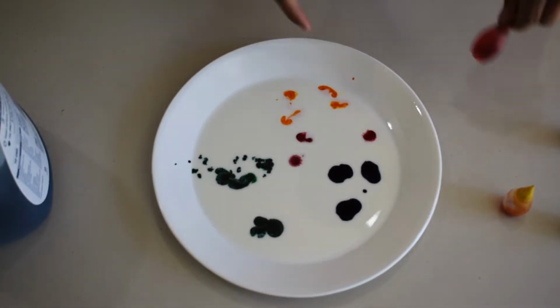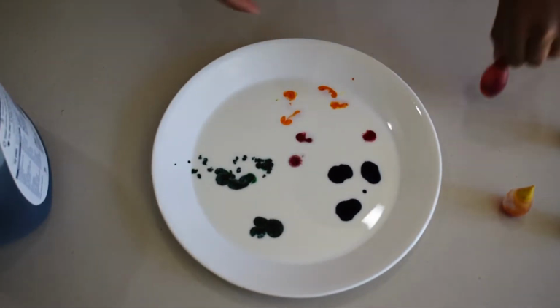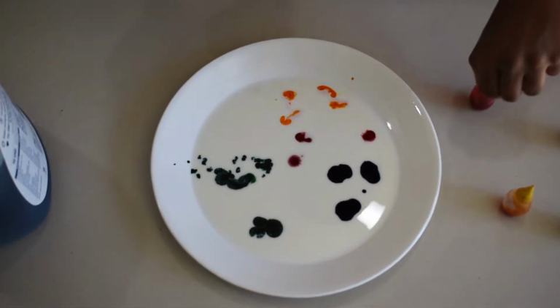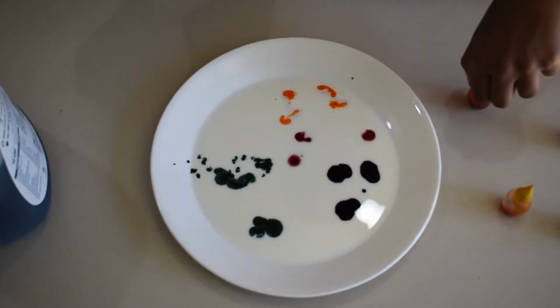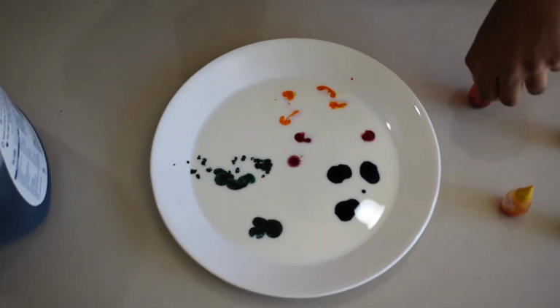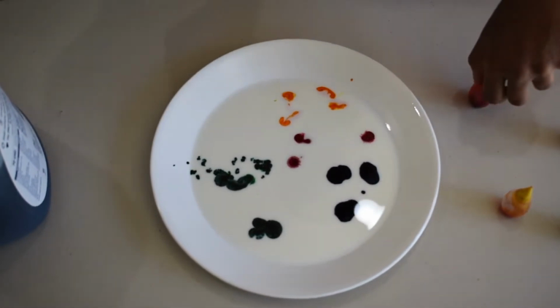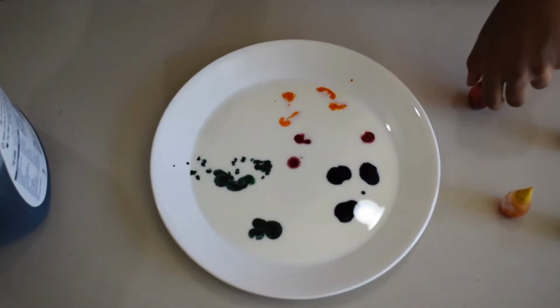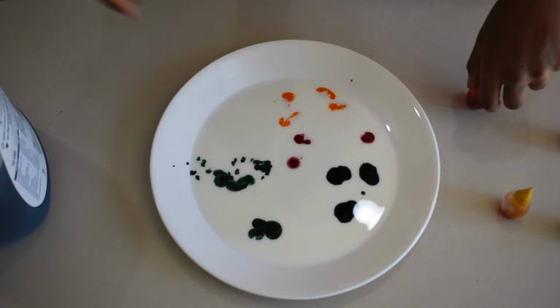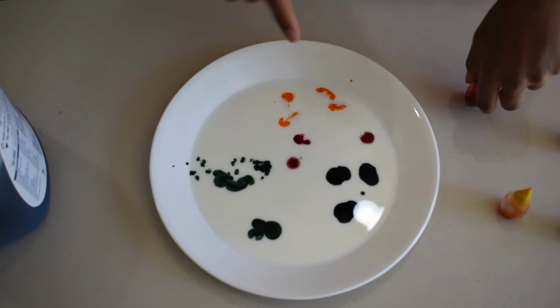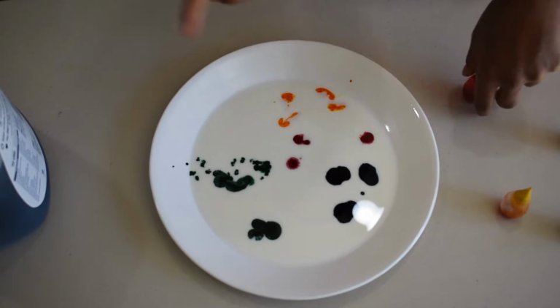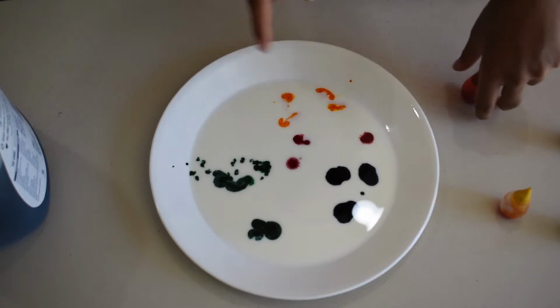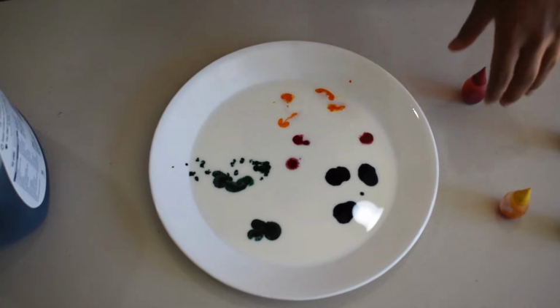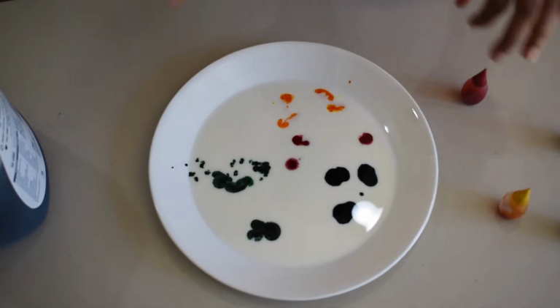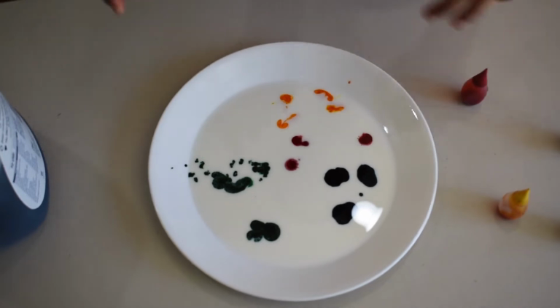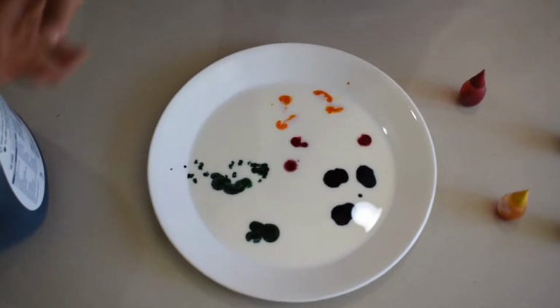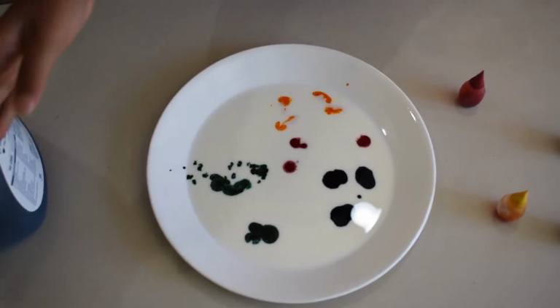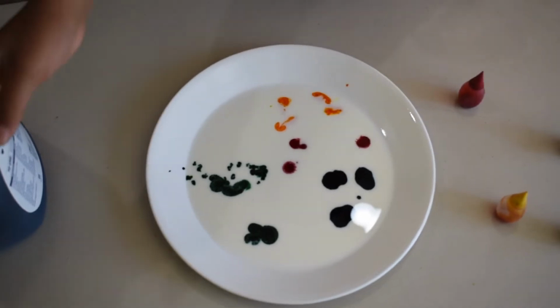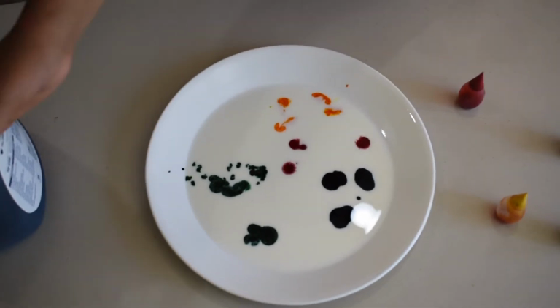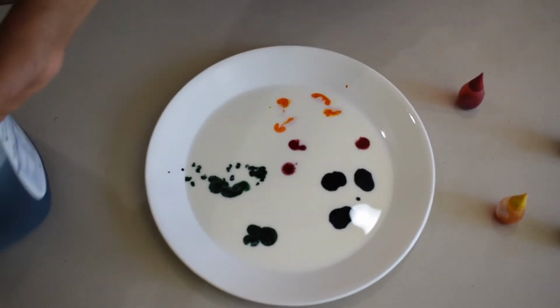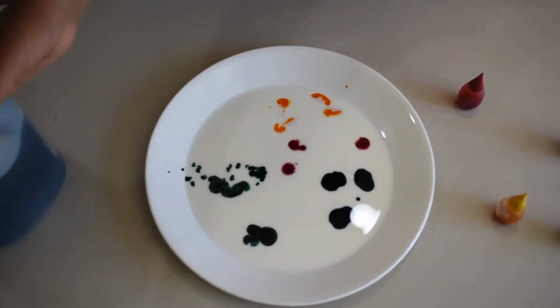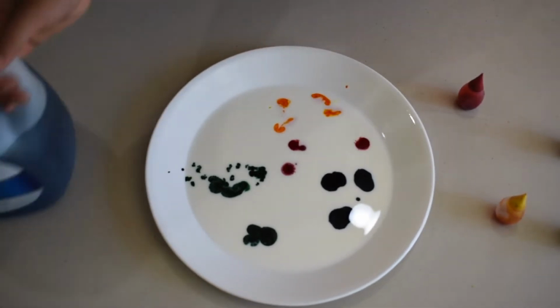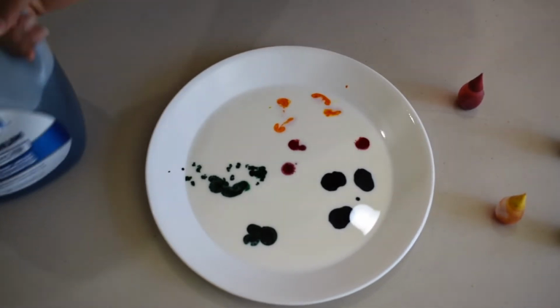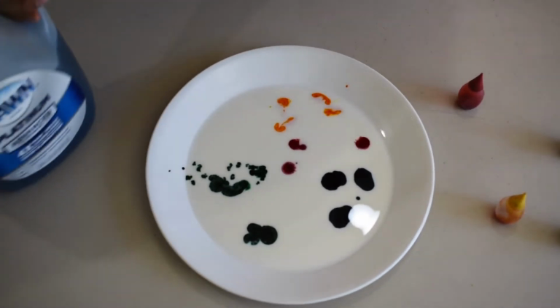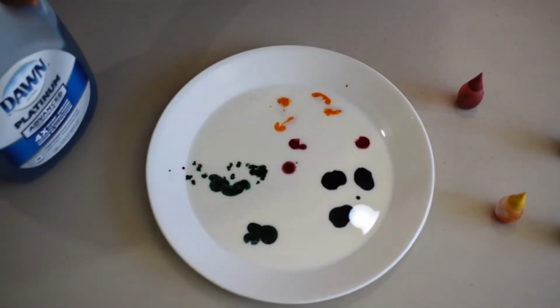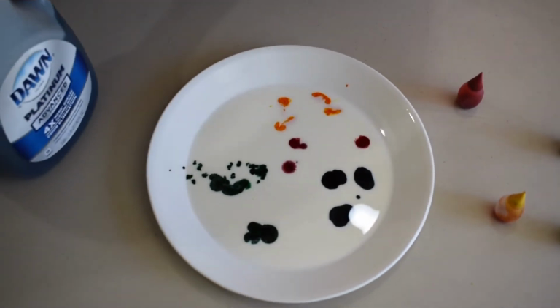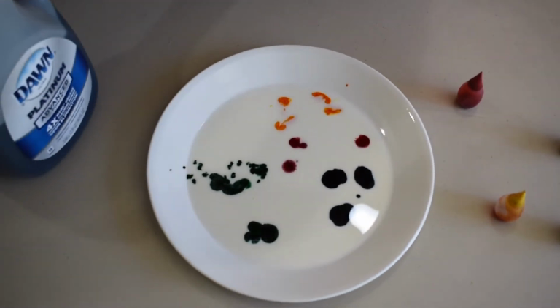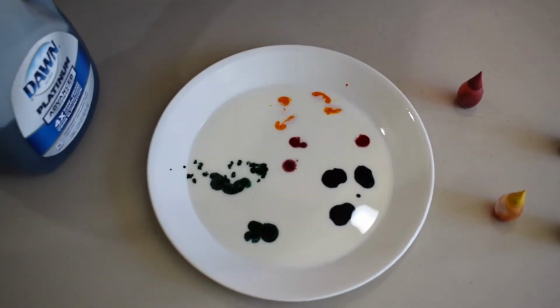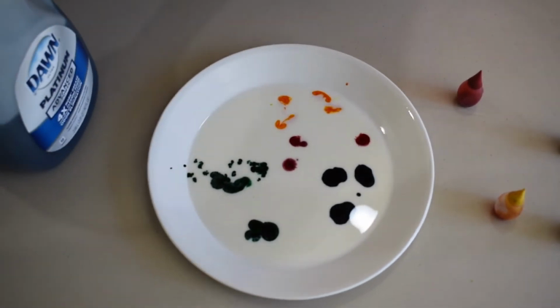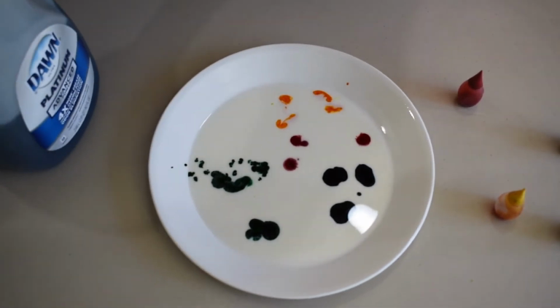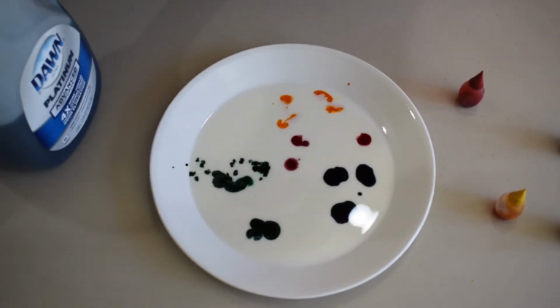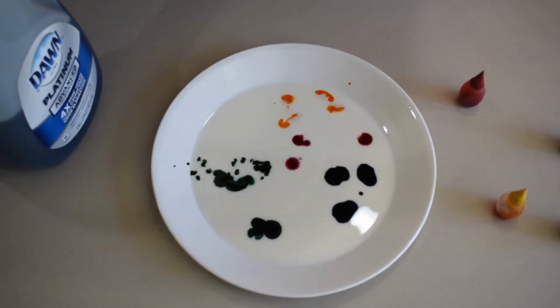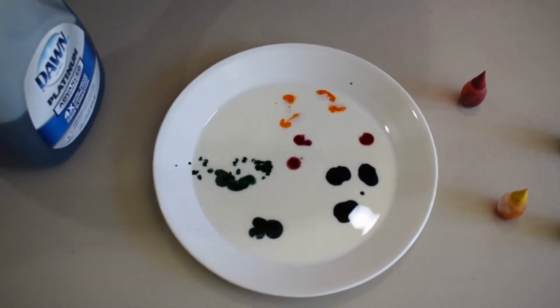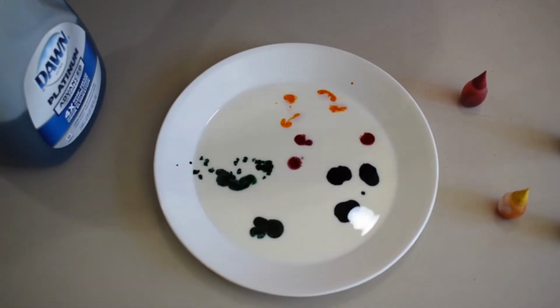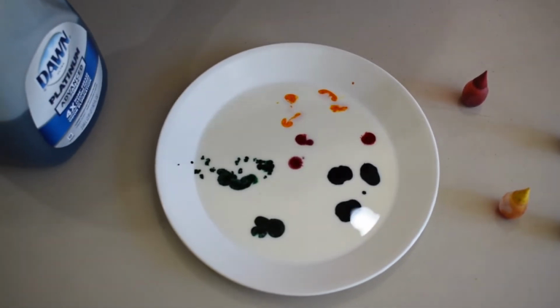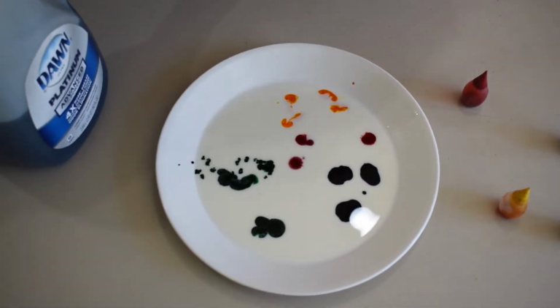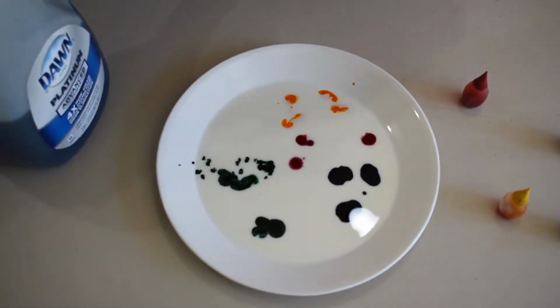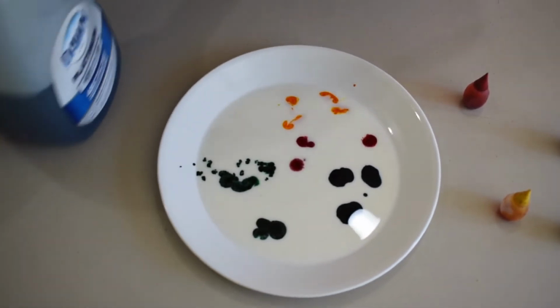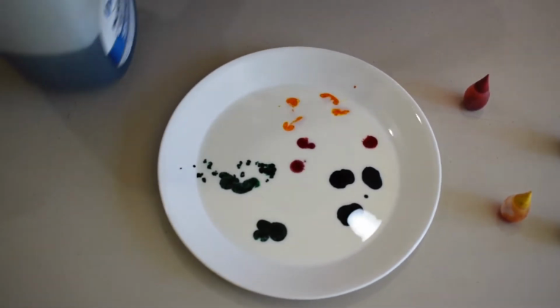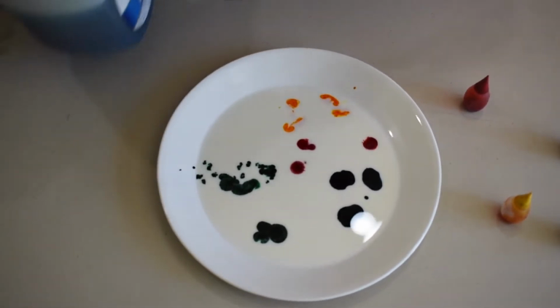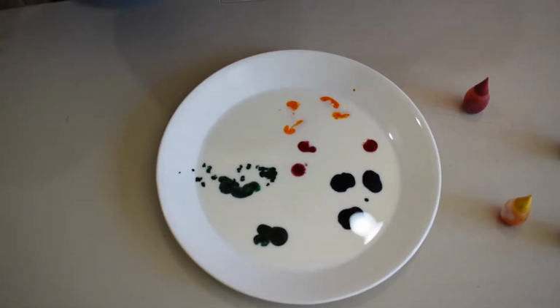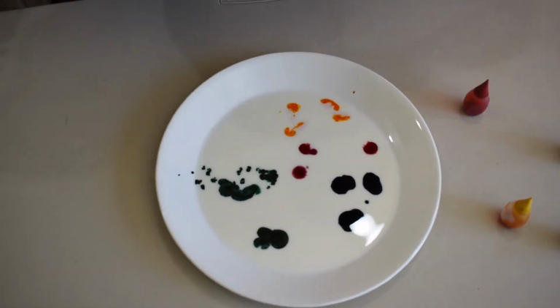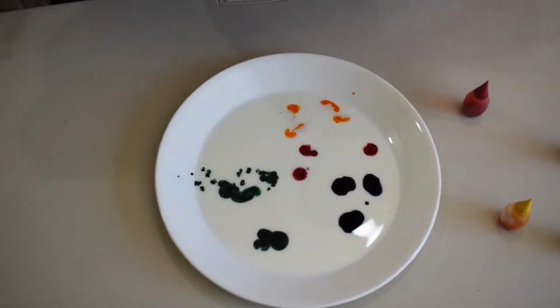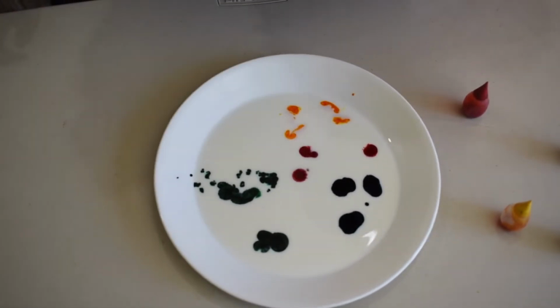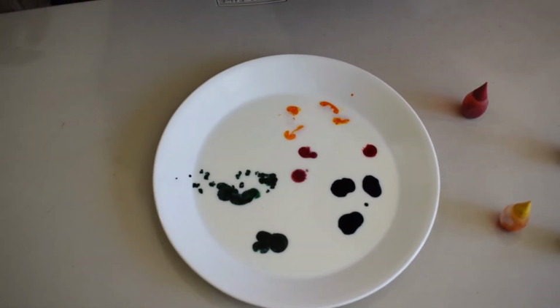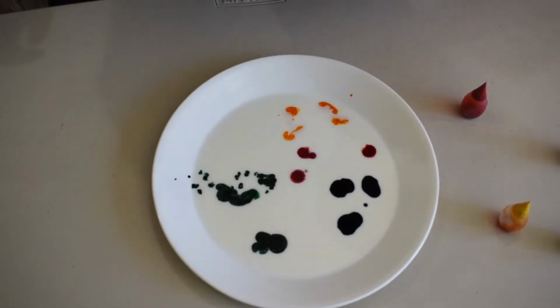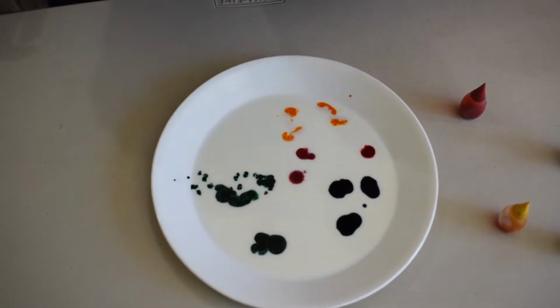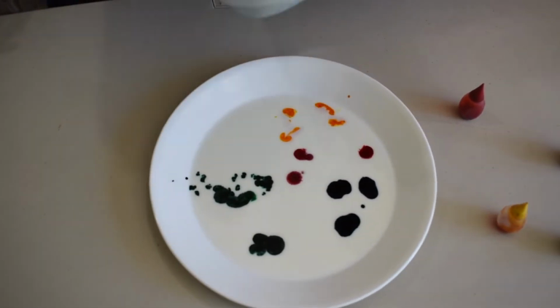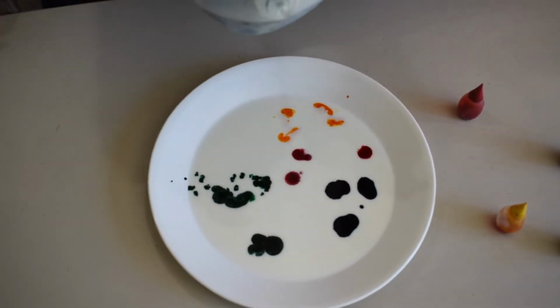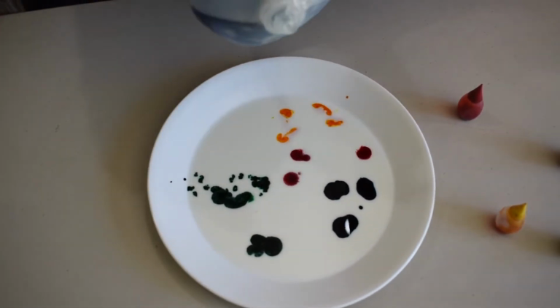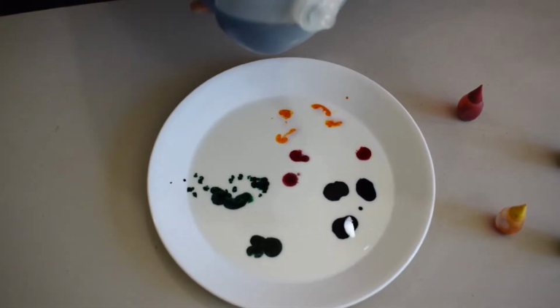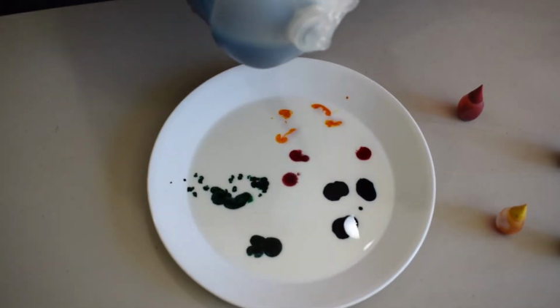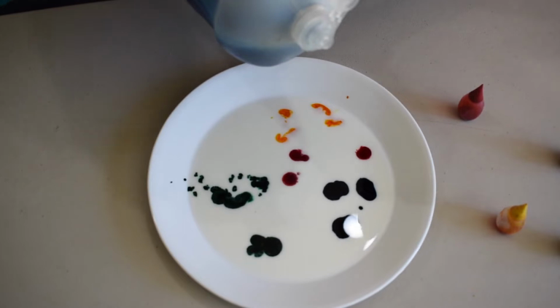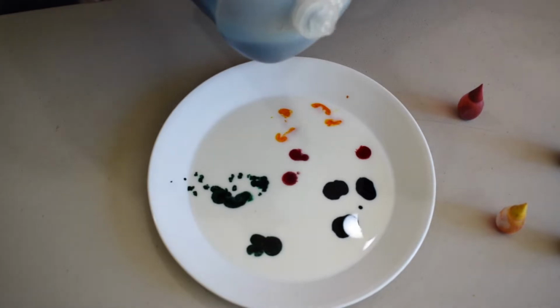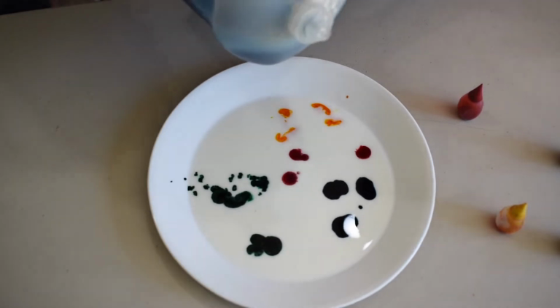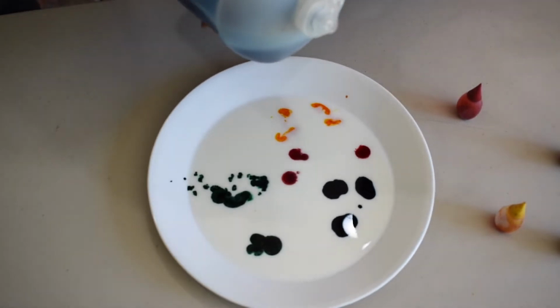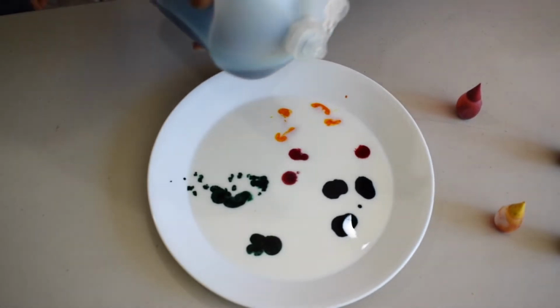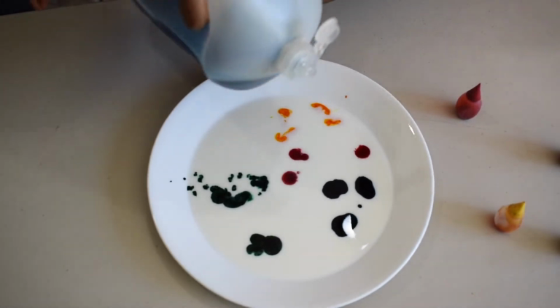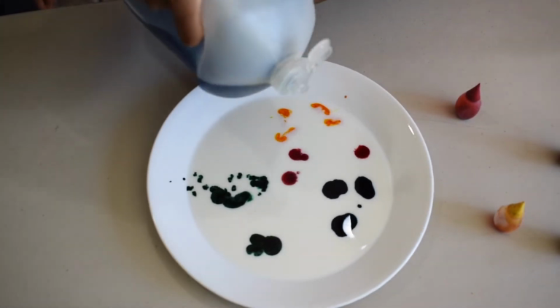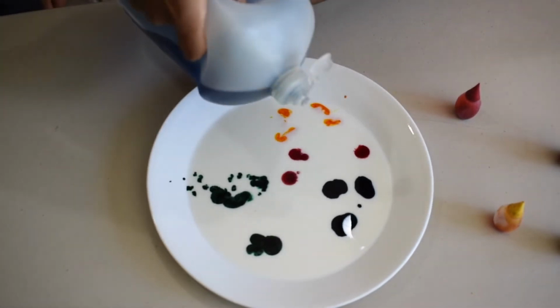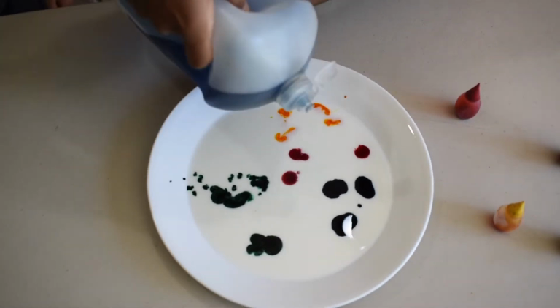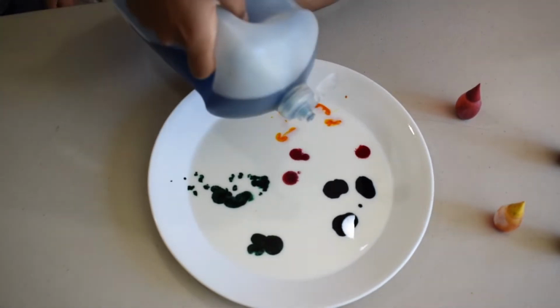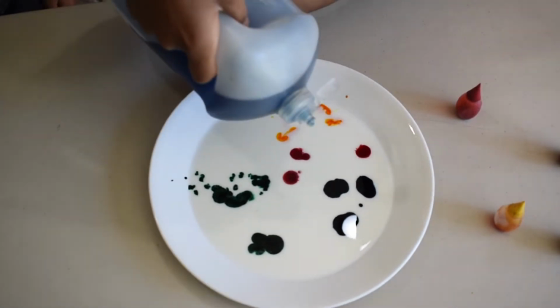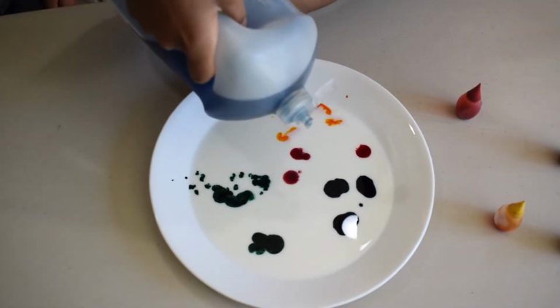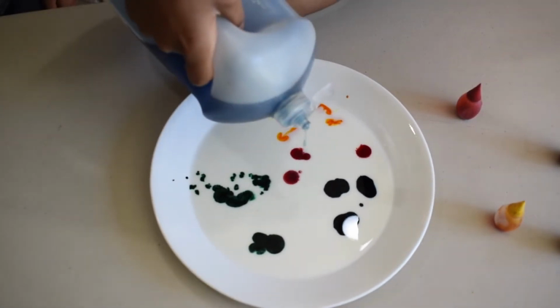Now, make sure you don't mix it around — just keep it like that. Get your liquid dish soap and add one drop in the middle.